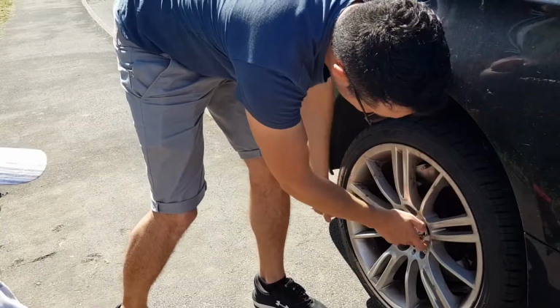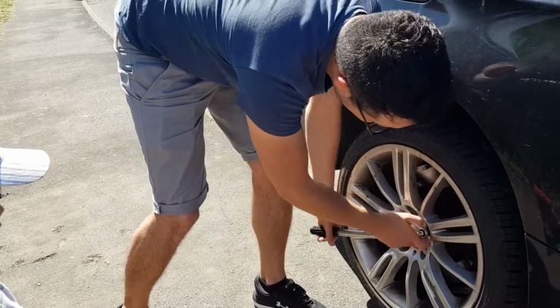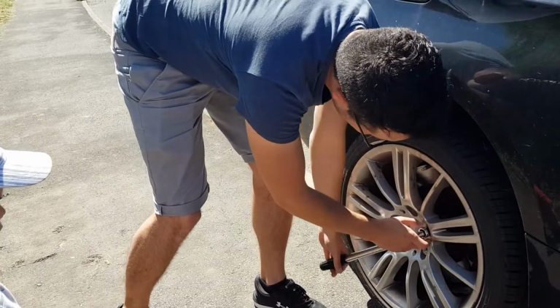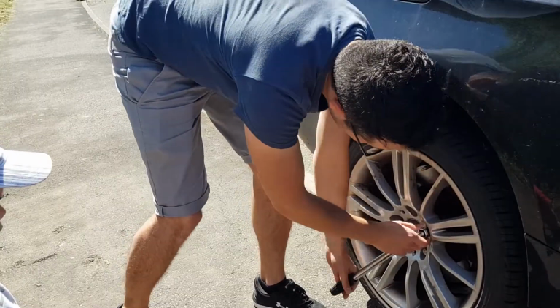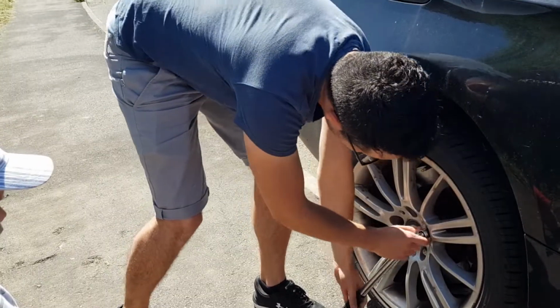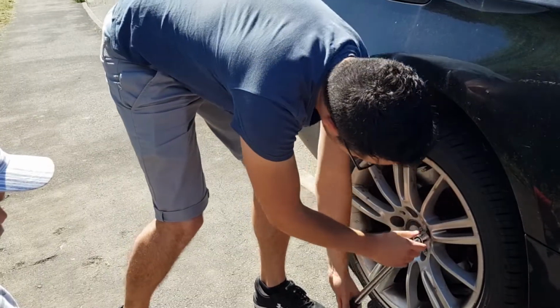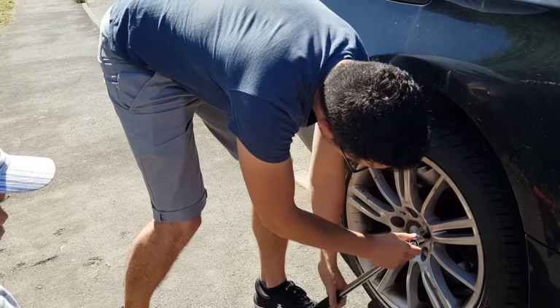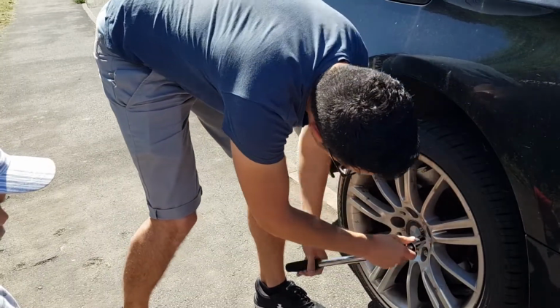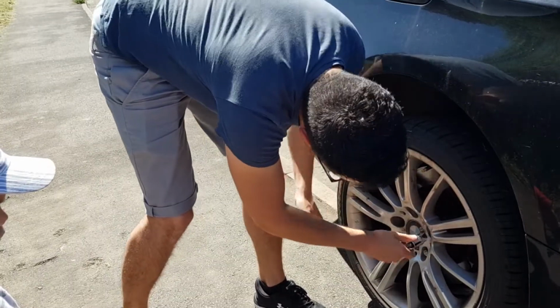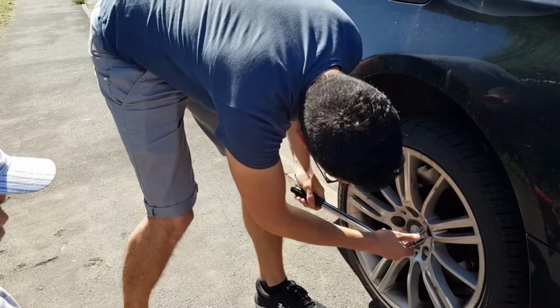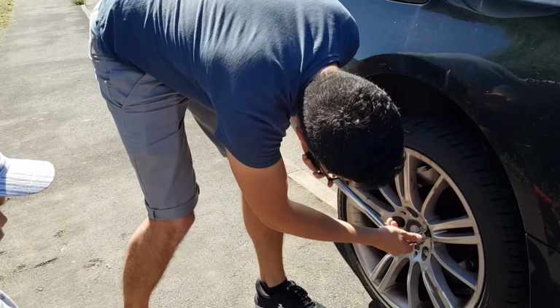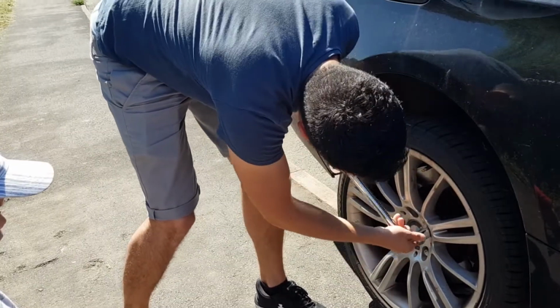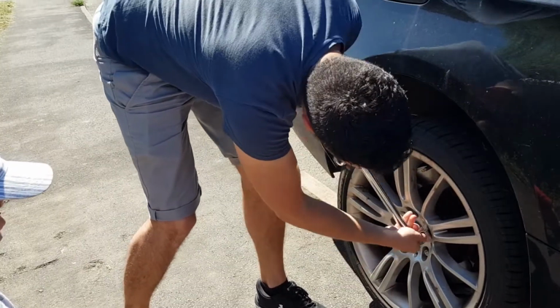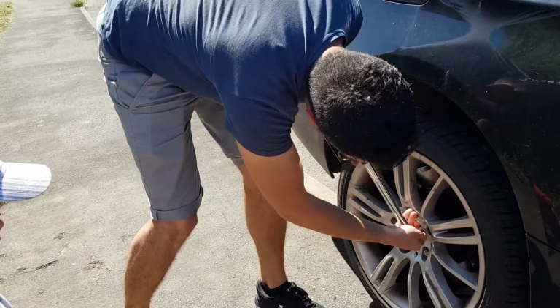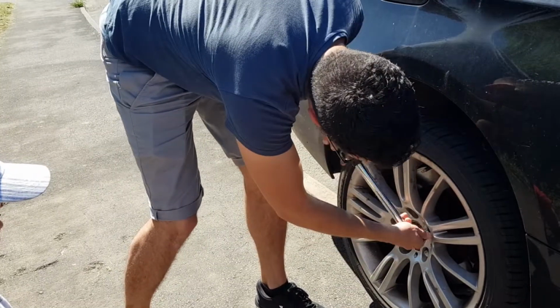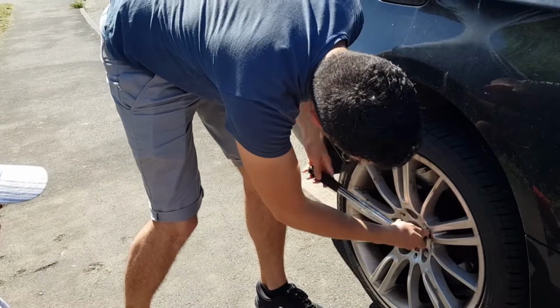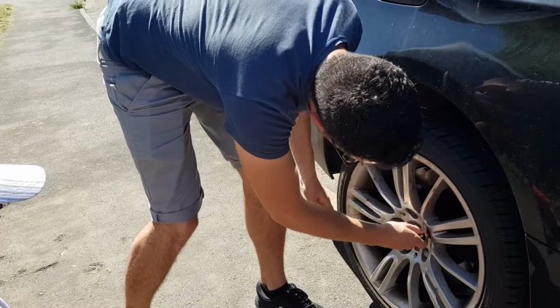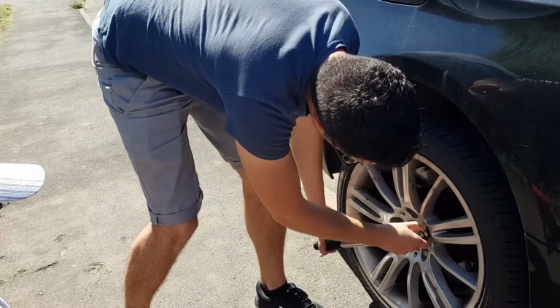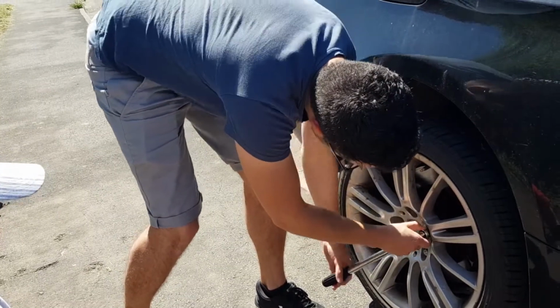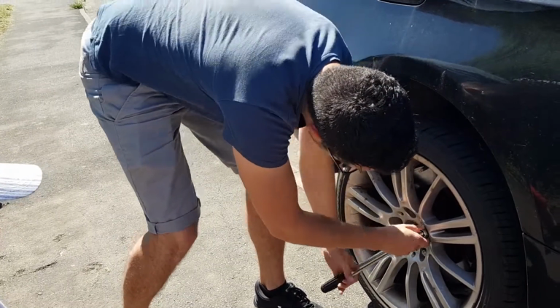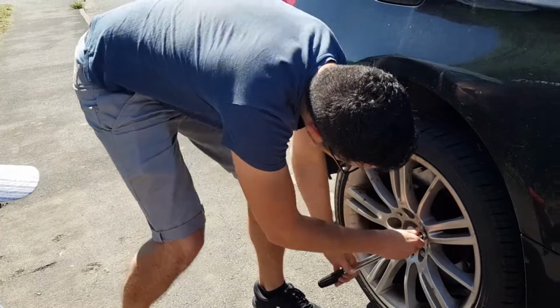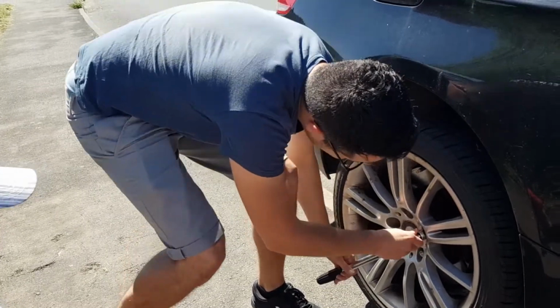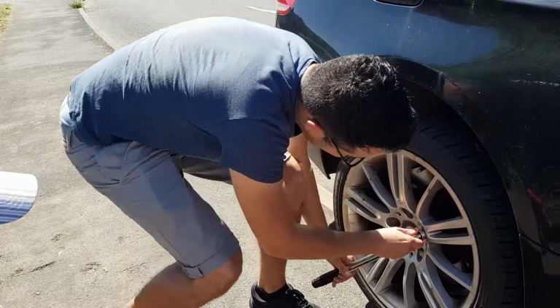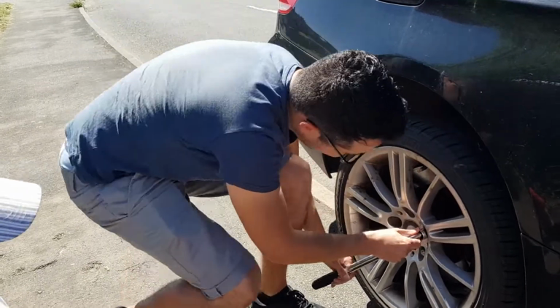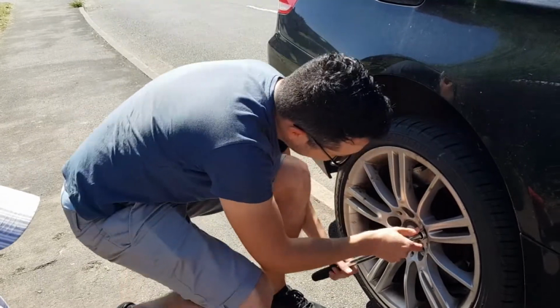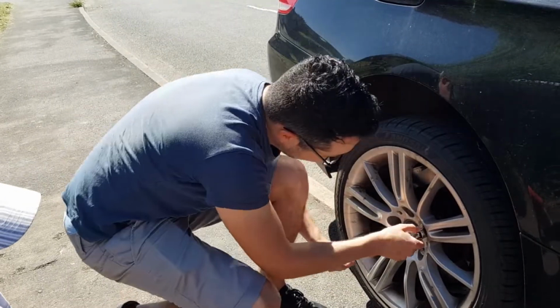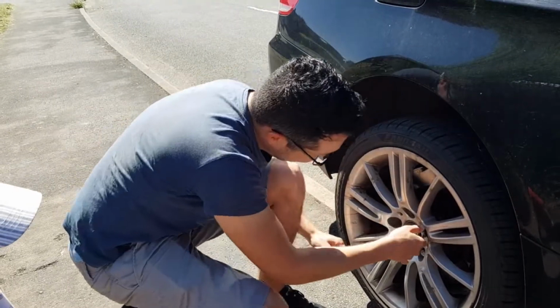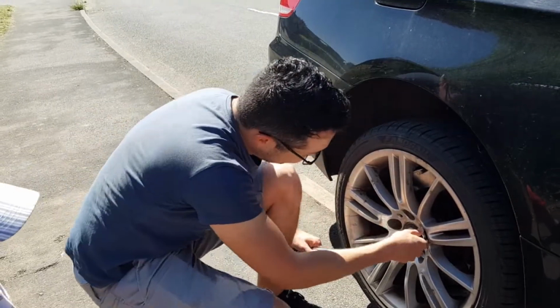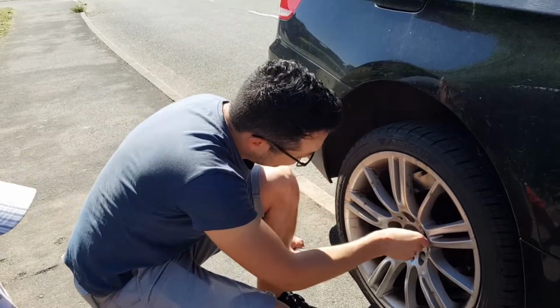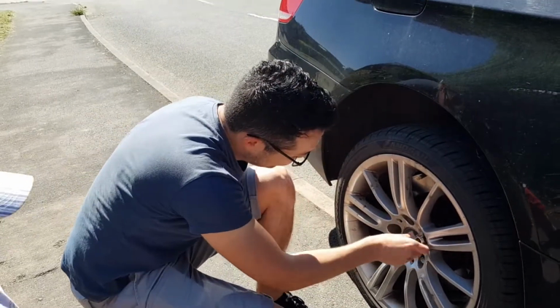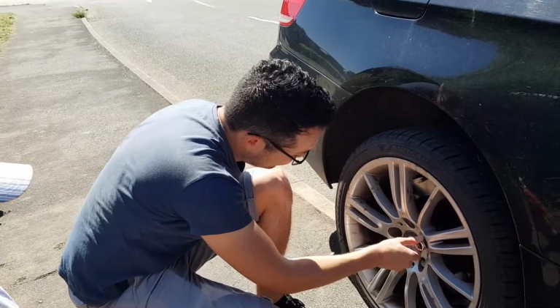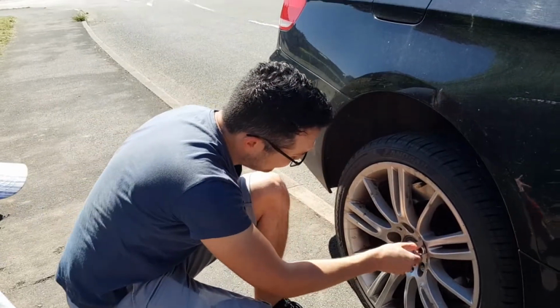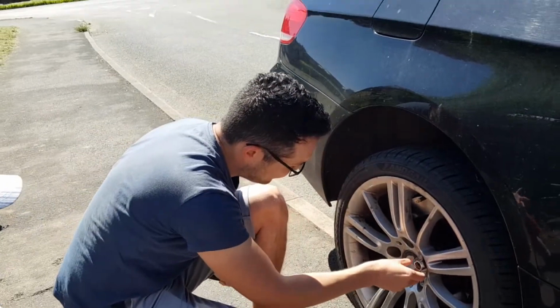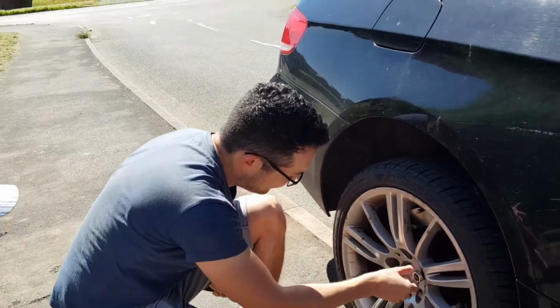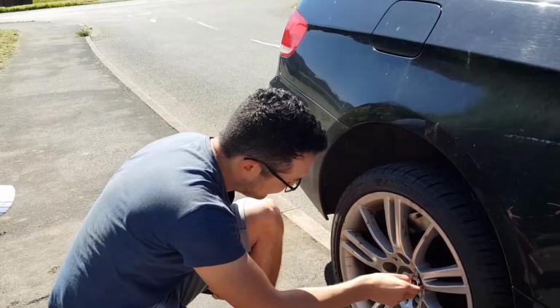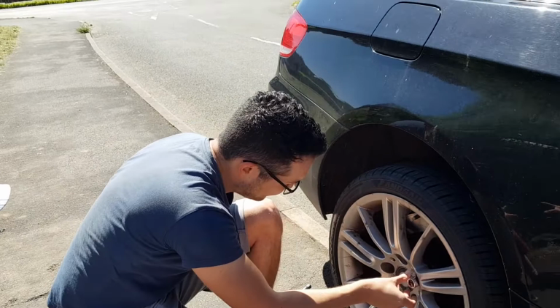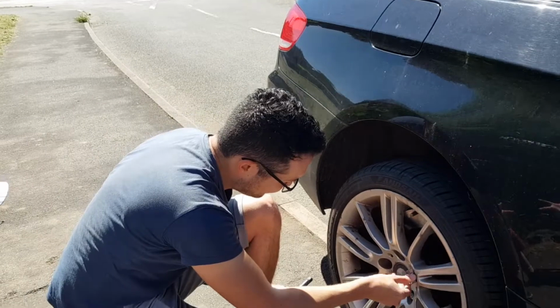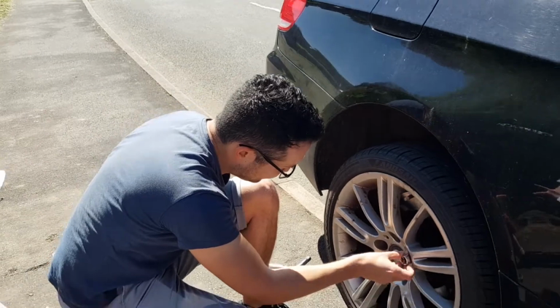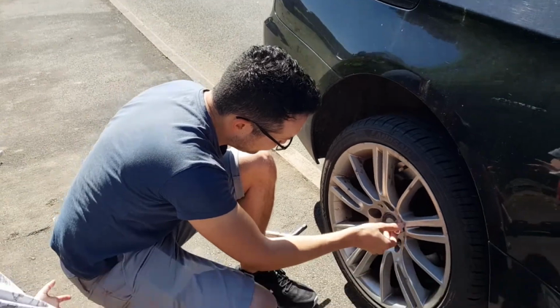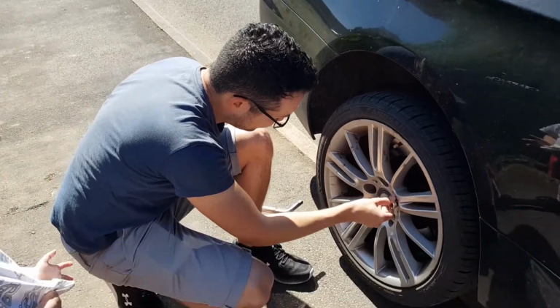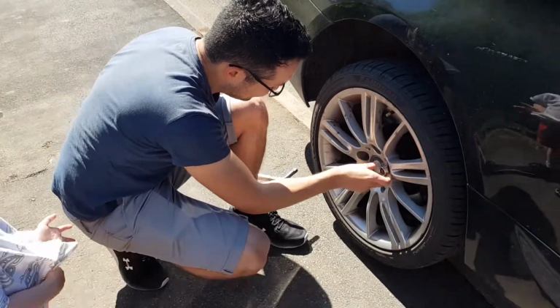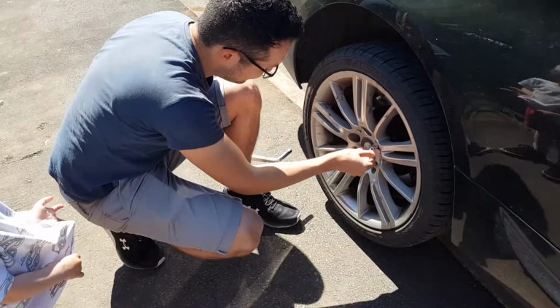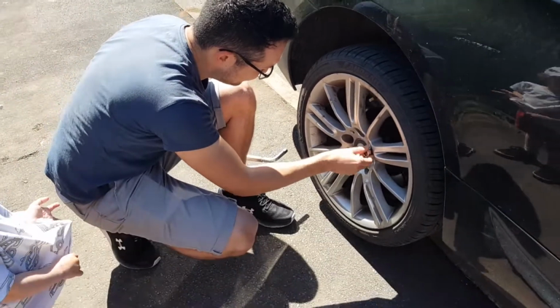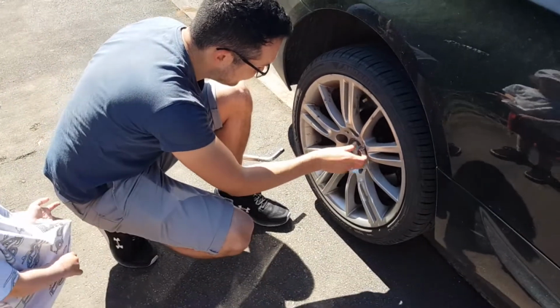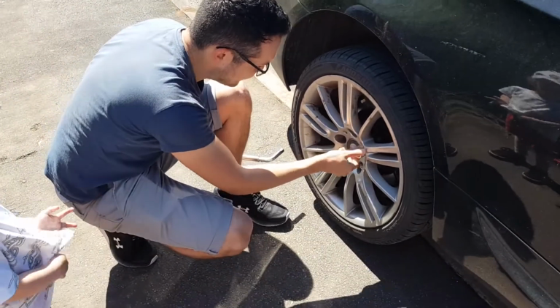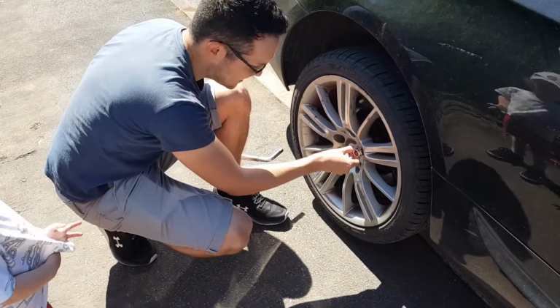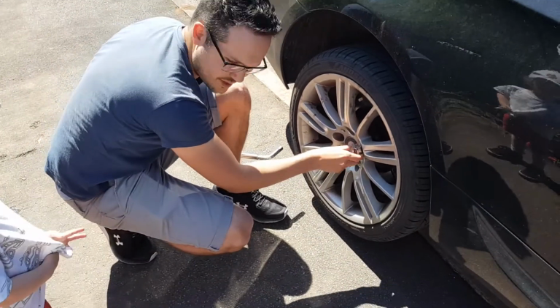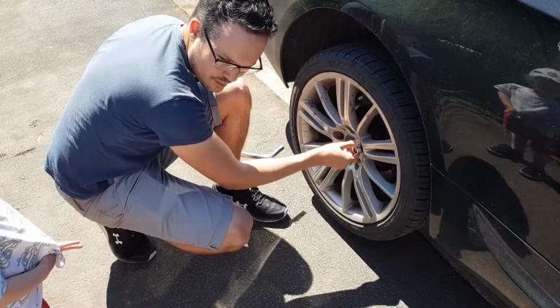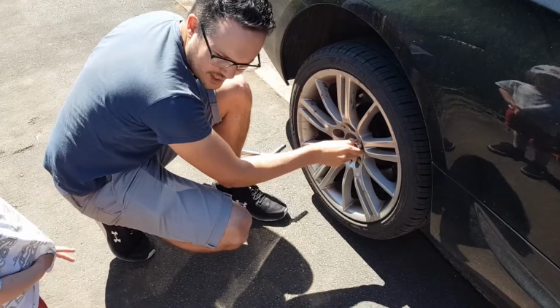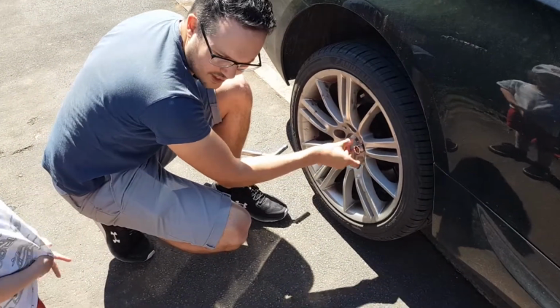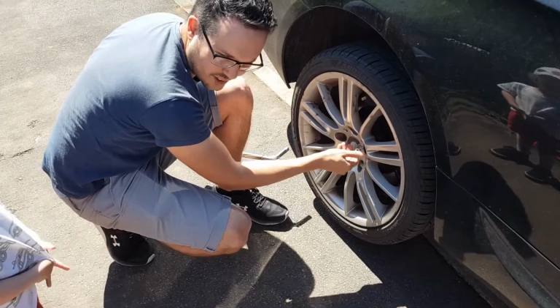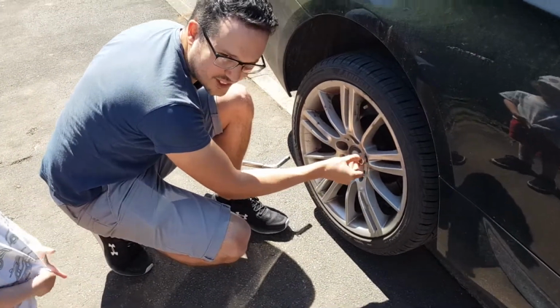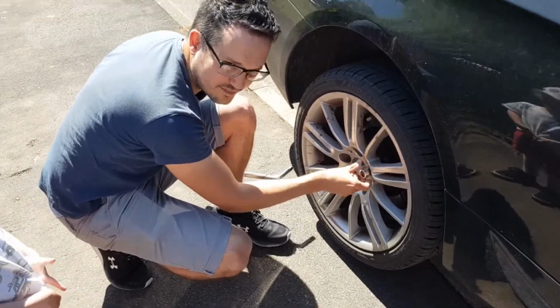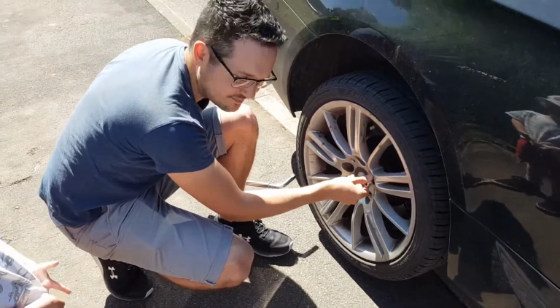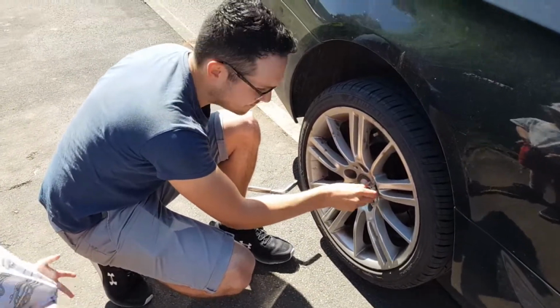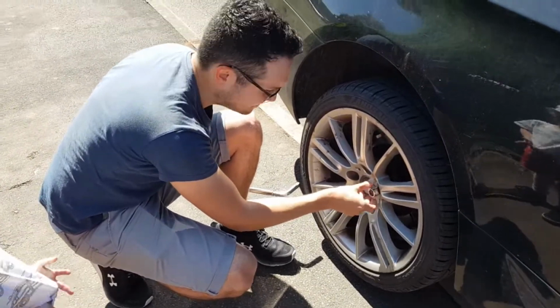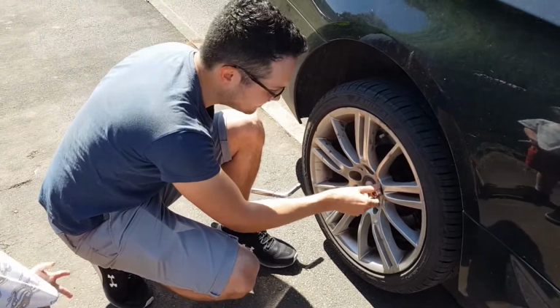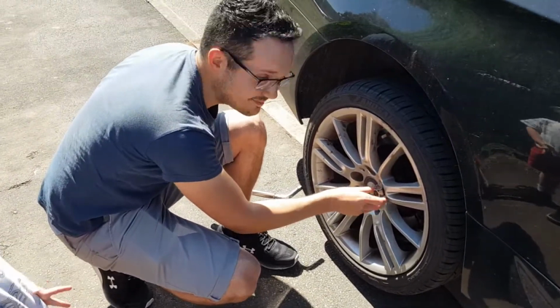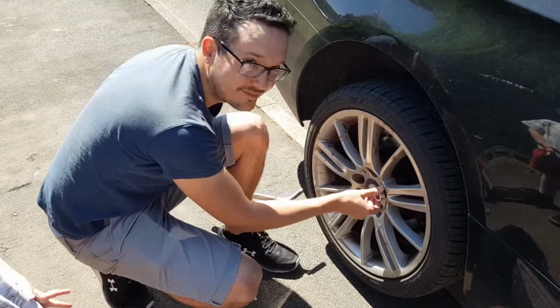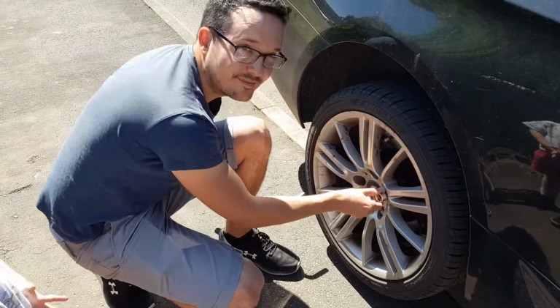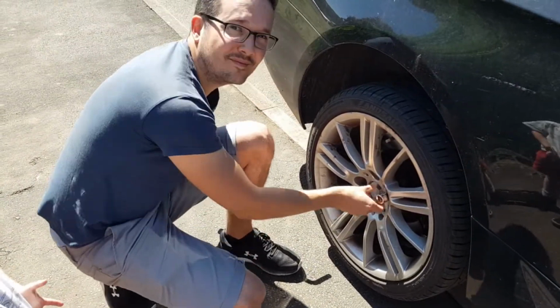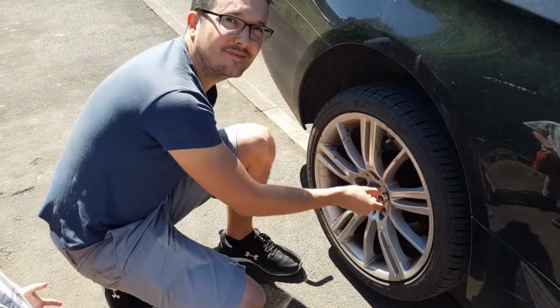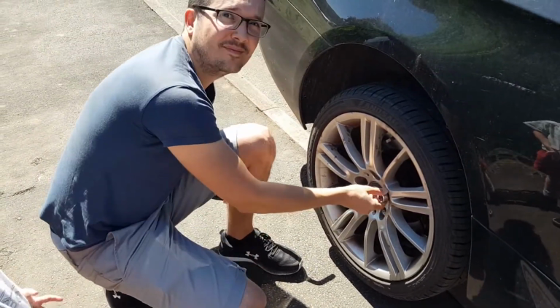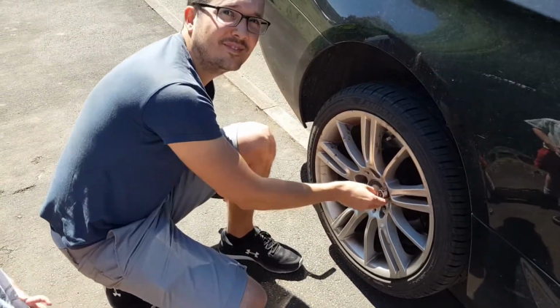You'll need to remove the rear wheel, loosening the nuts before jacking the car. When you have jacked up the car, don't rely on the jack — place an axle stand under the rear axle.